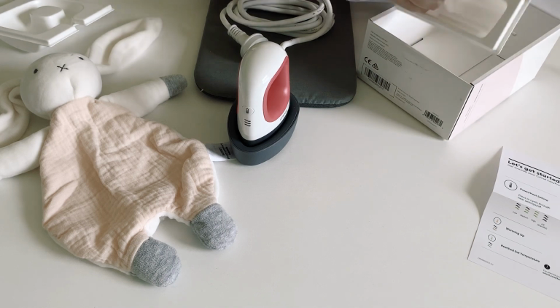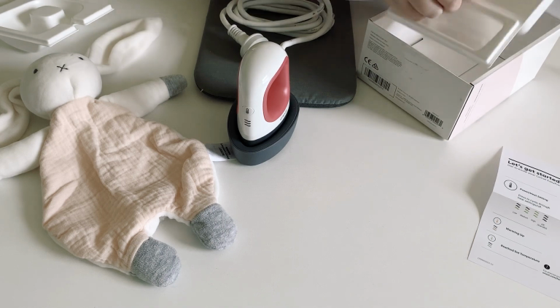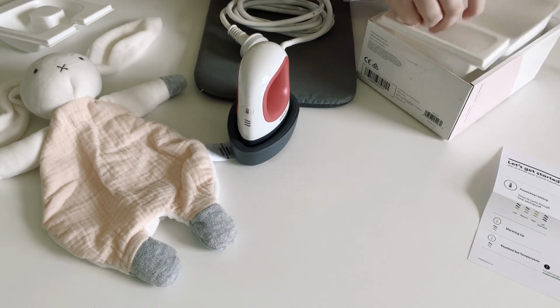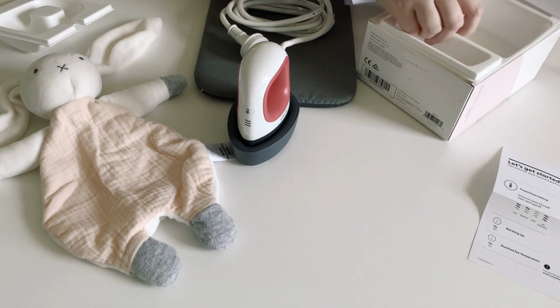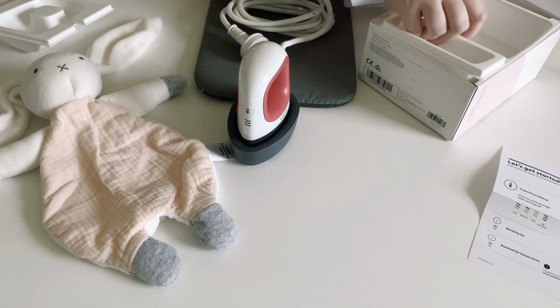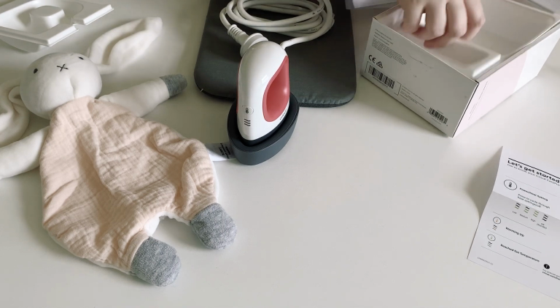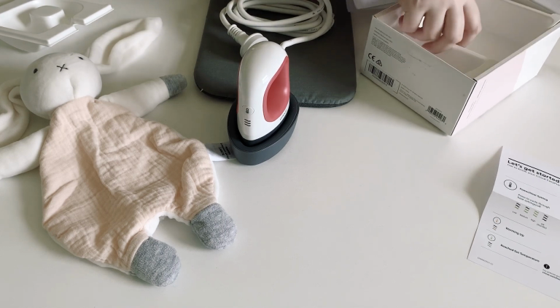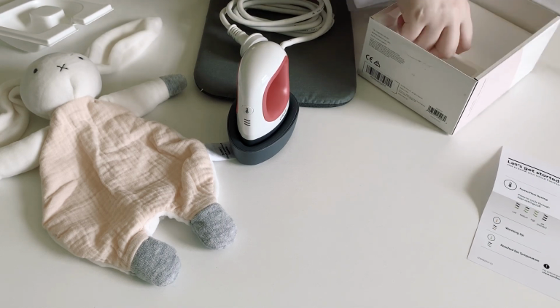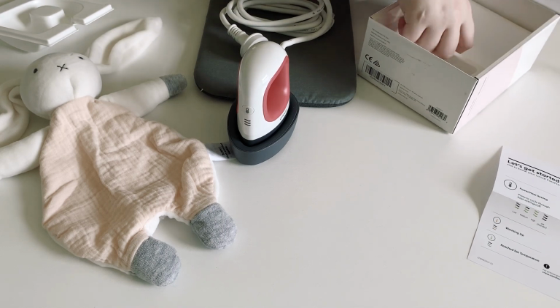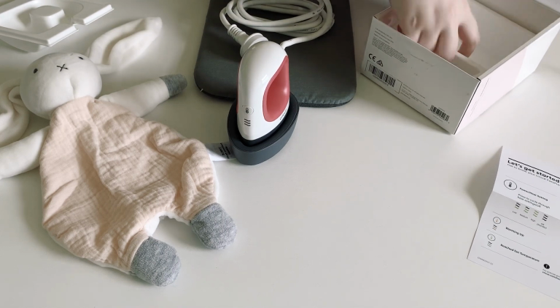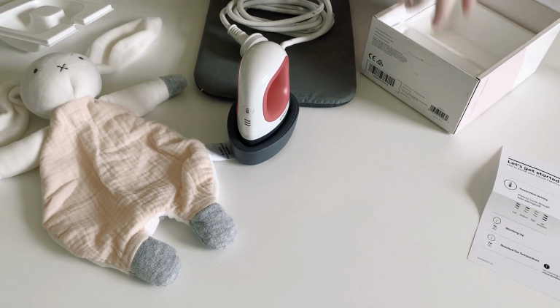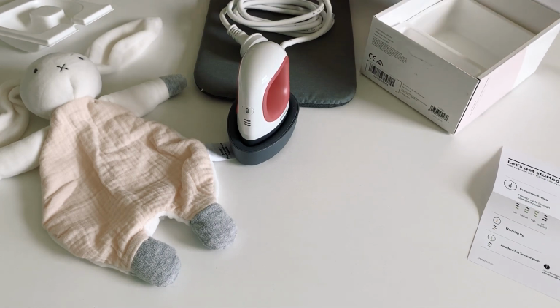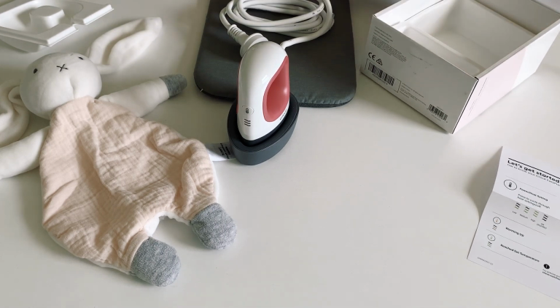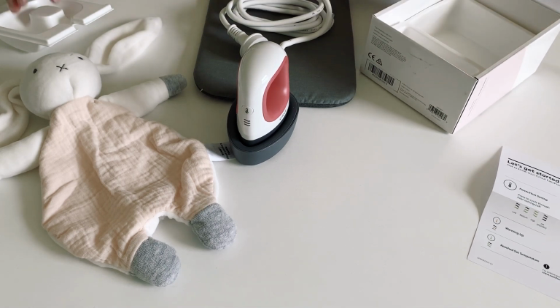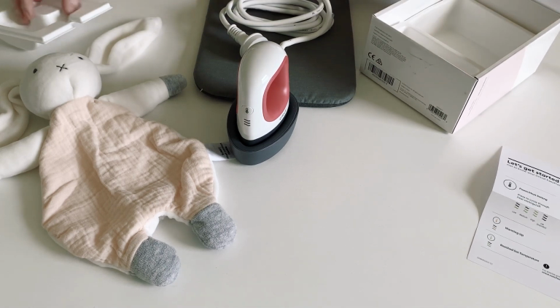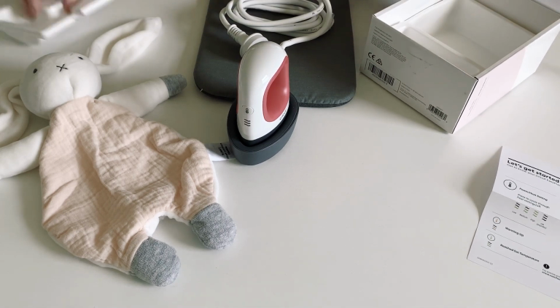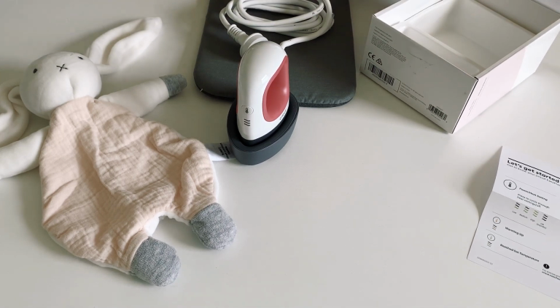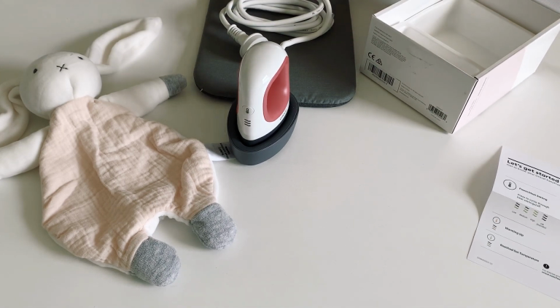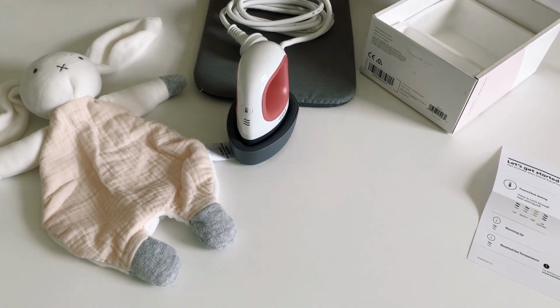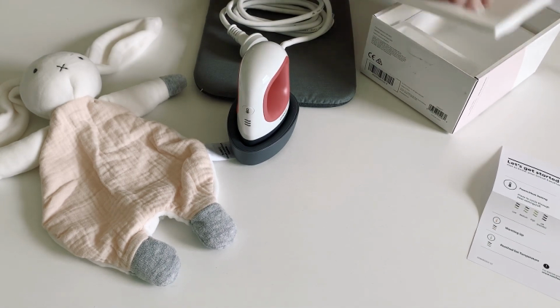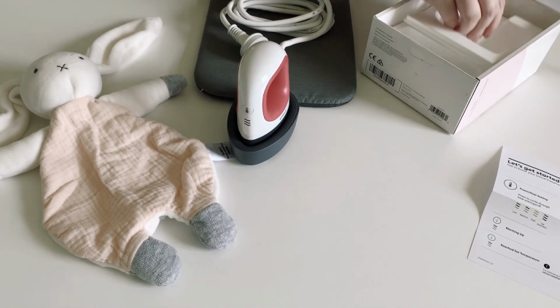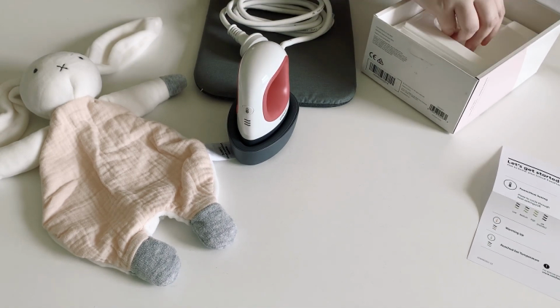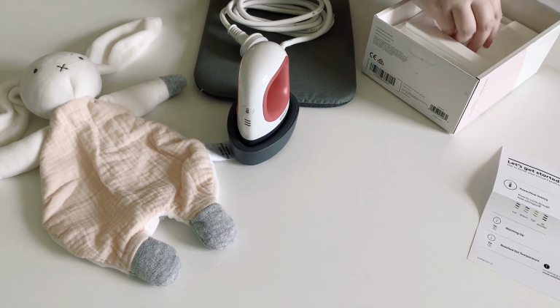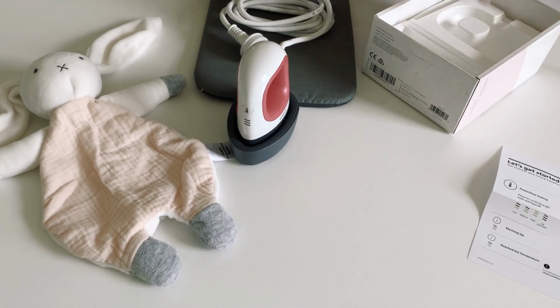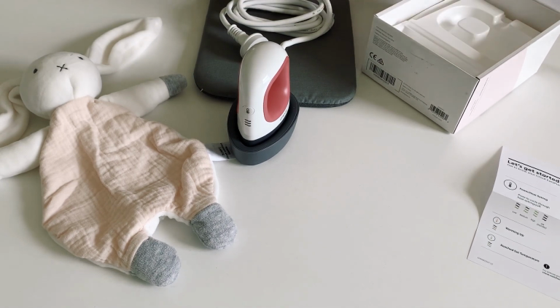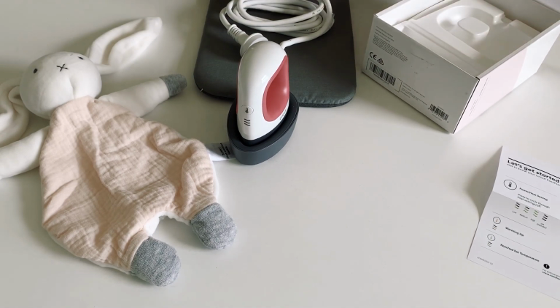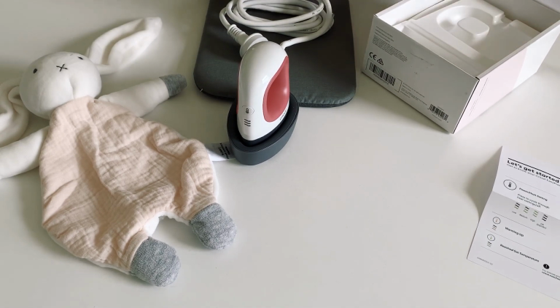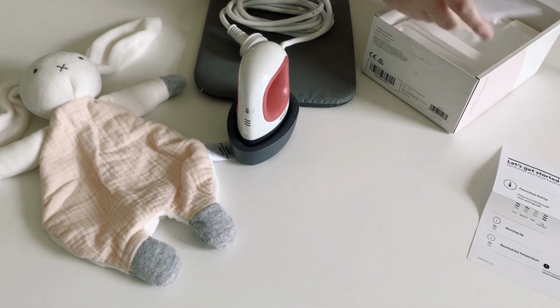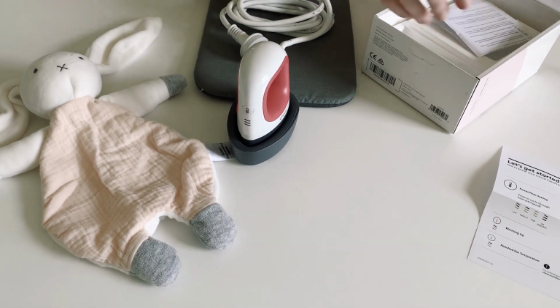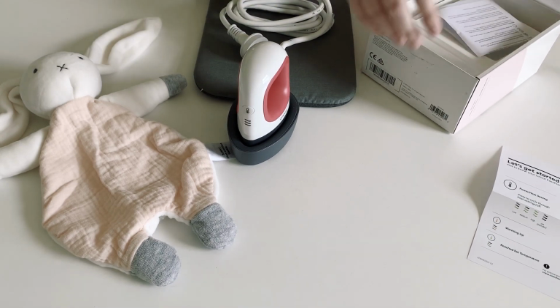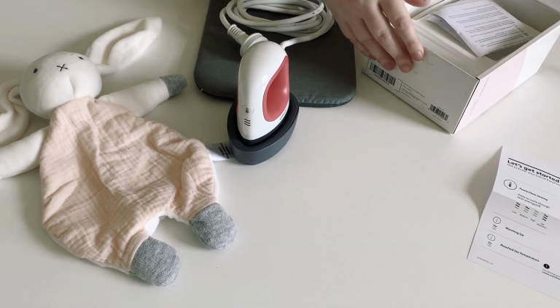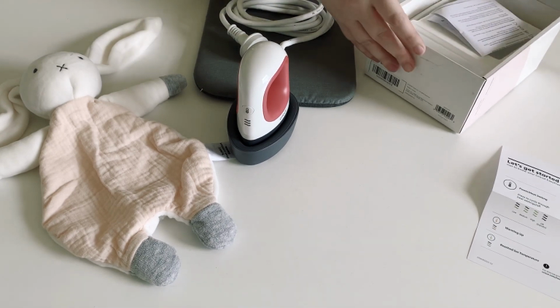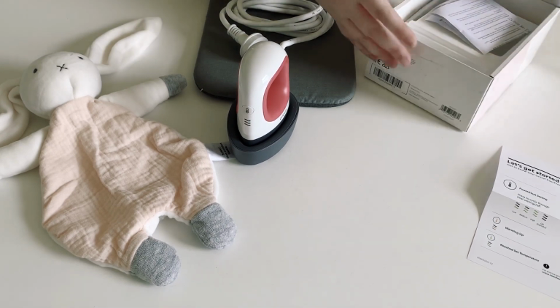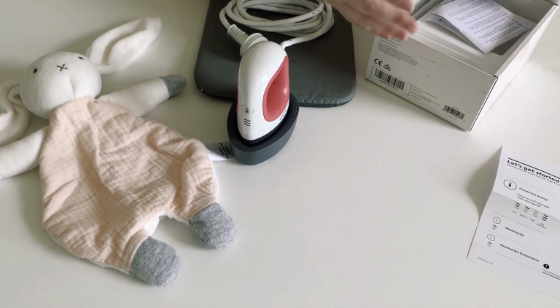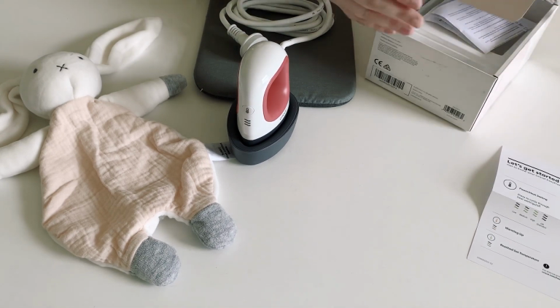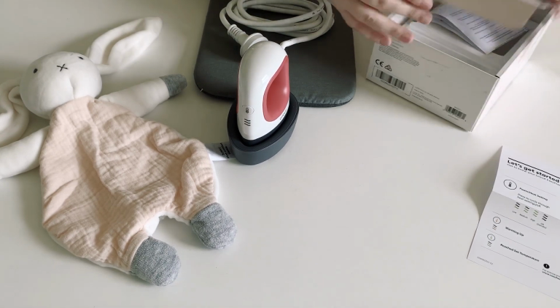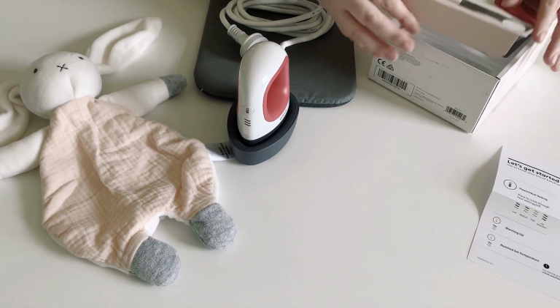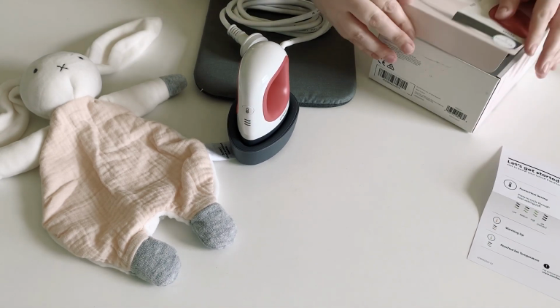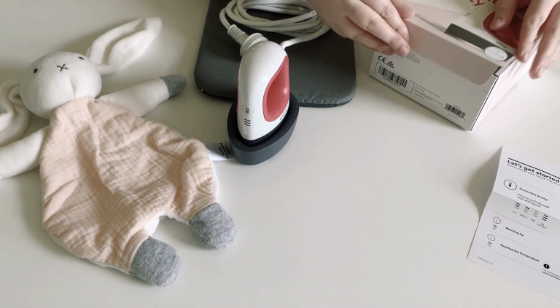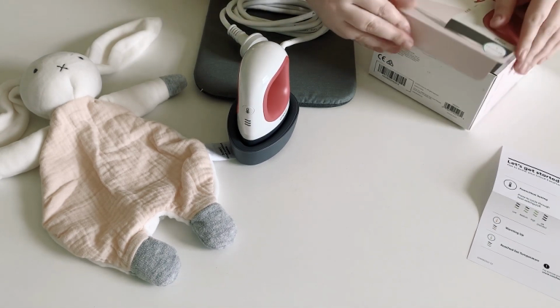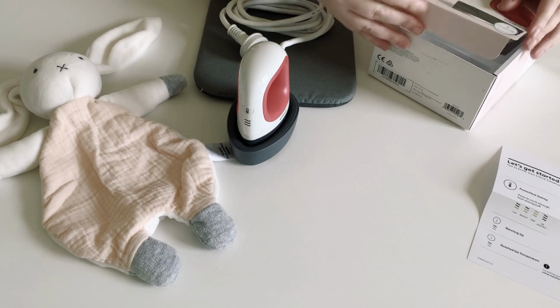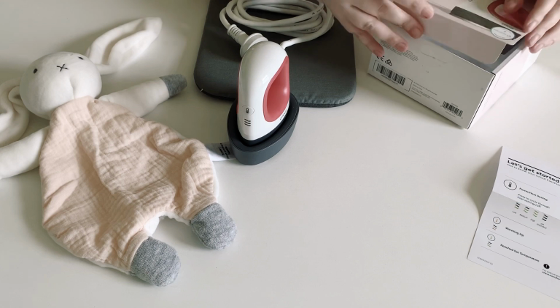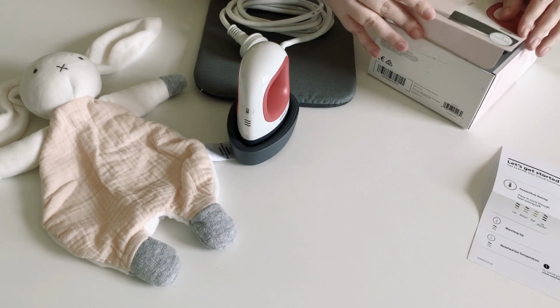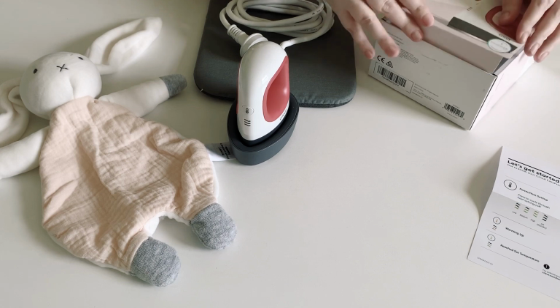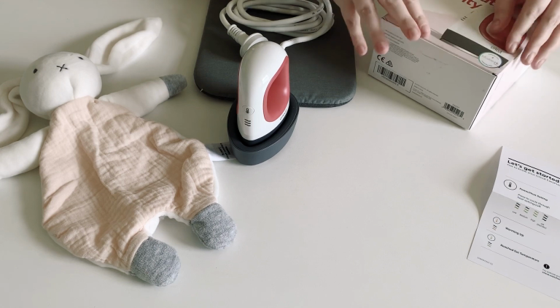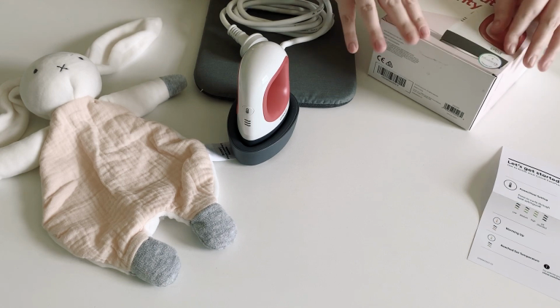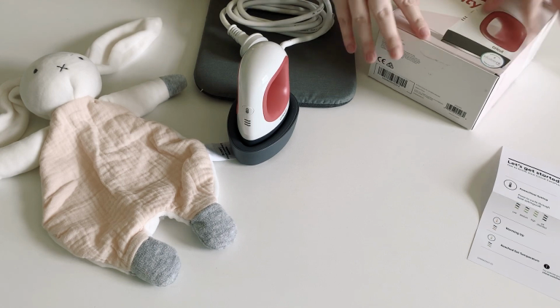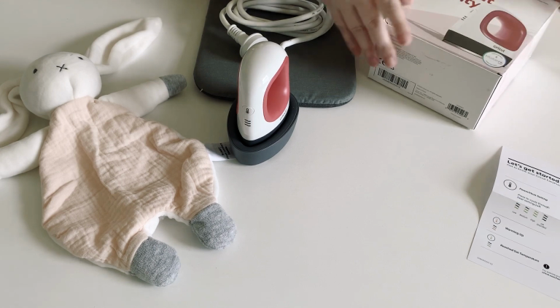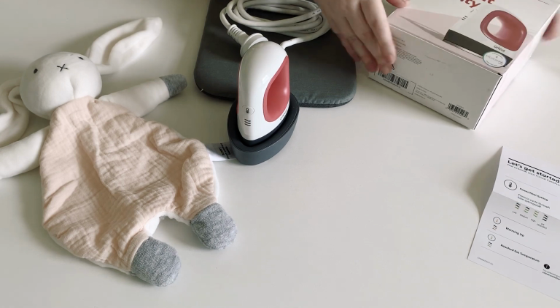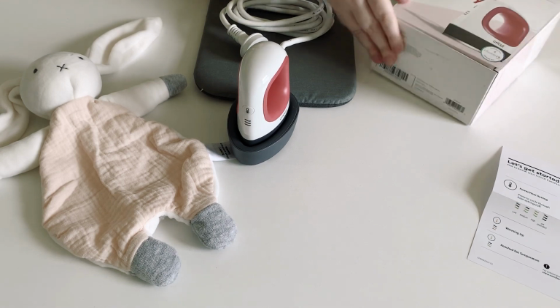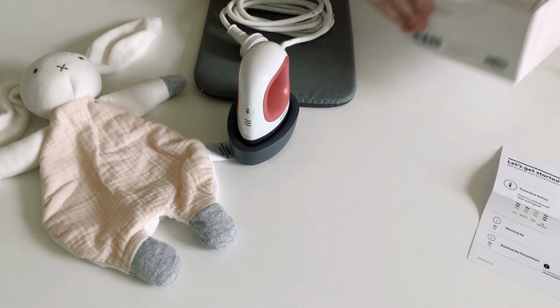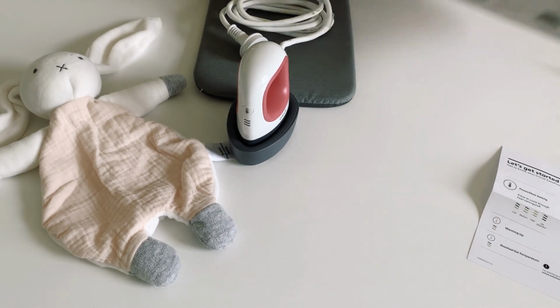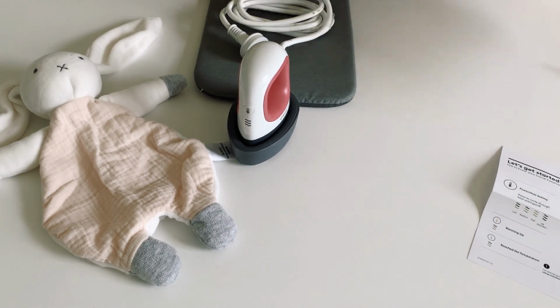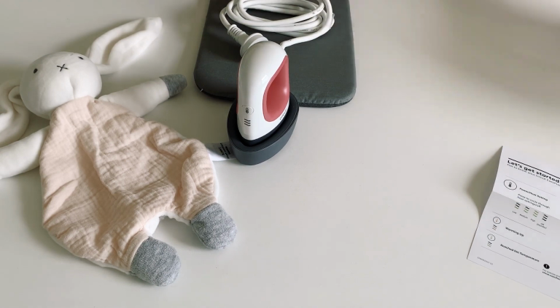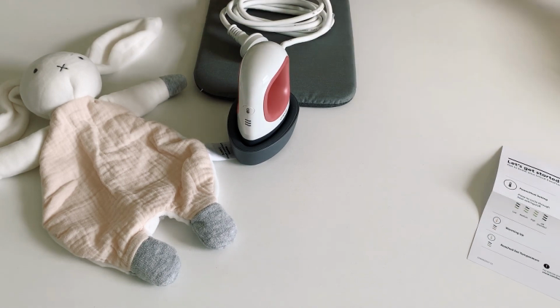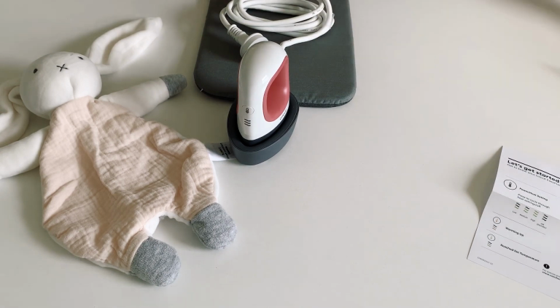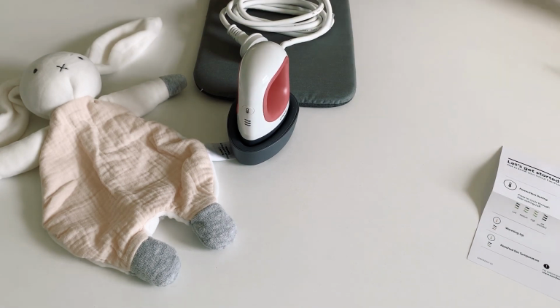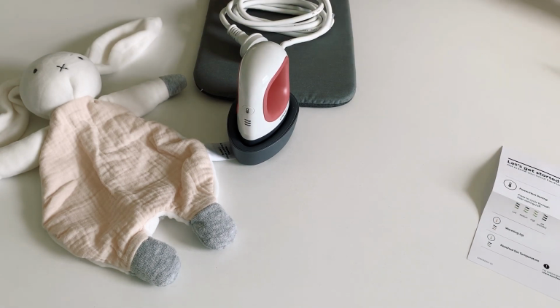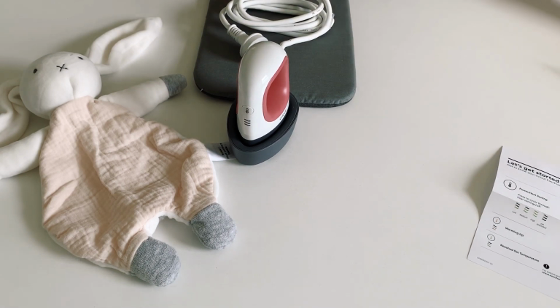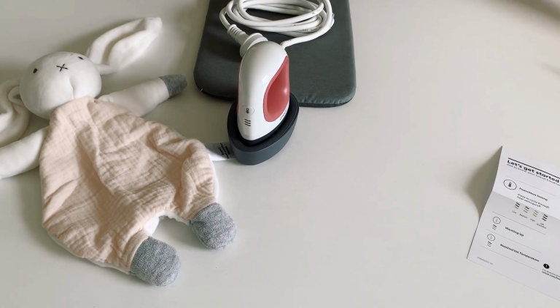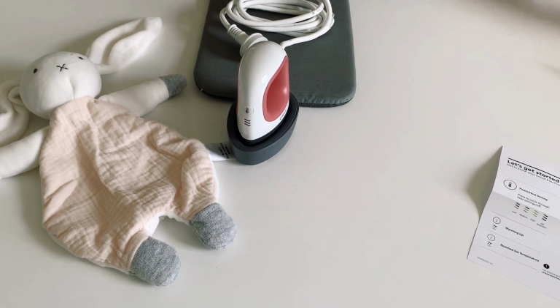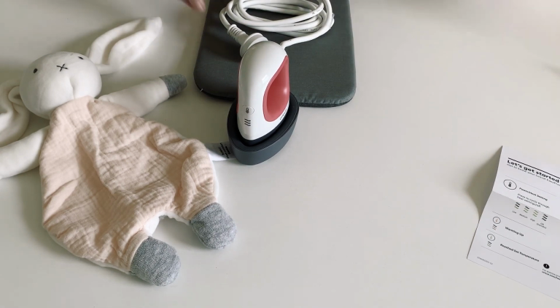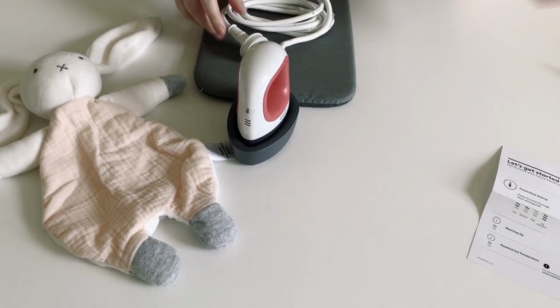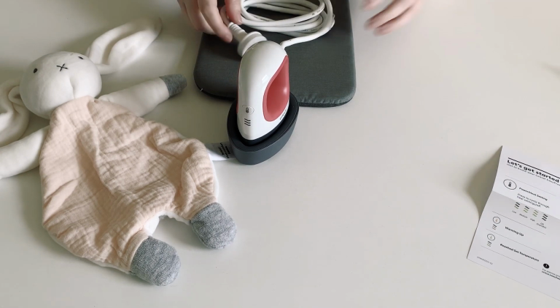So that's everything that comes in the Easy Press Mini. Let's have a look and get it started.